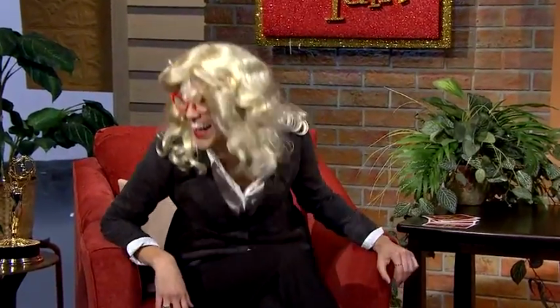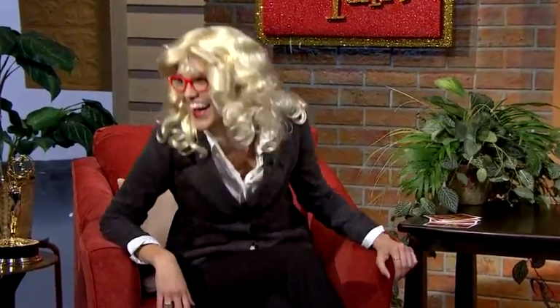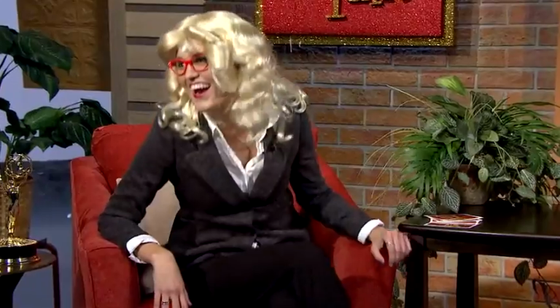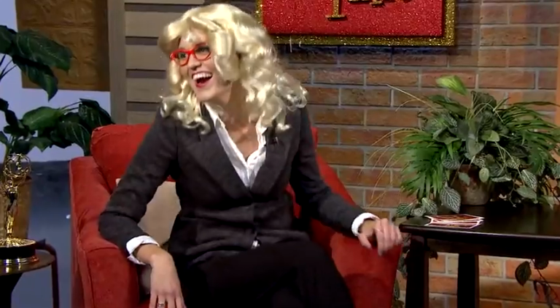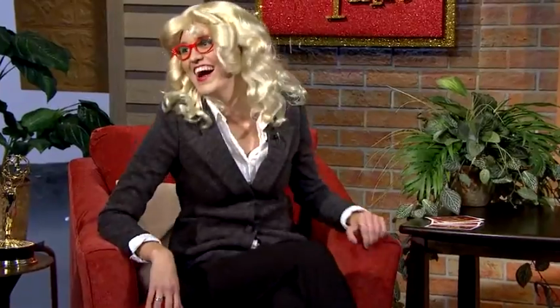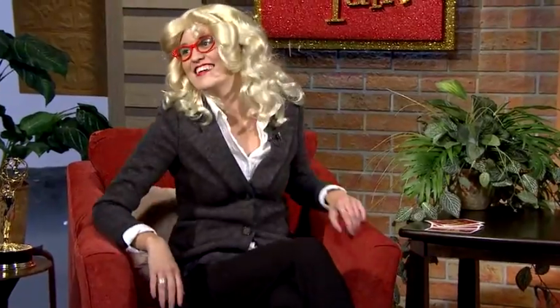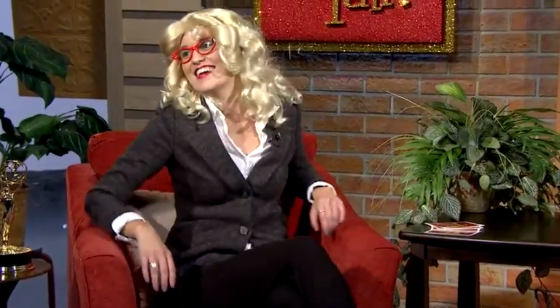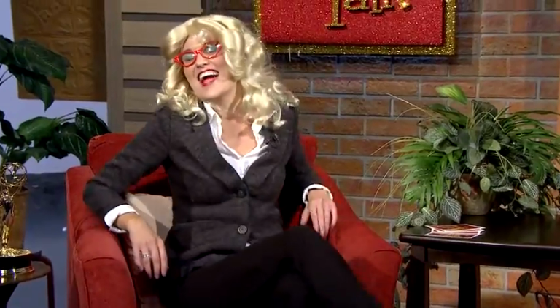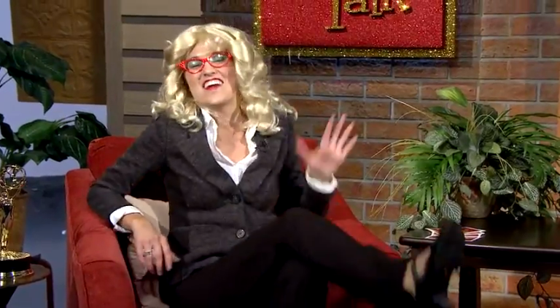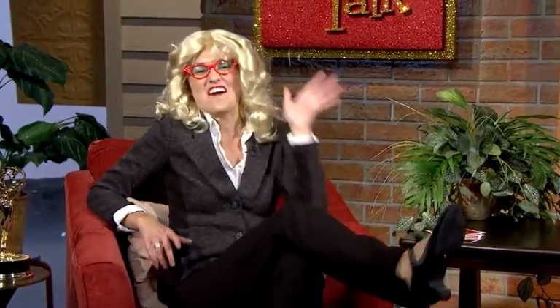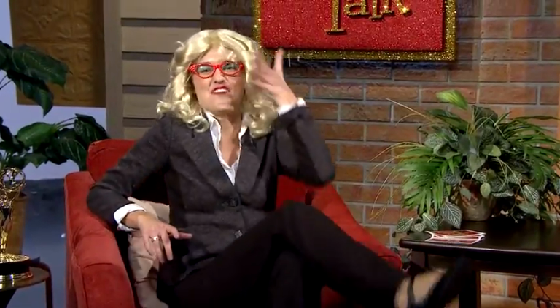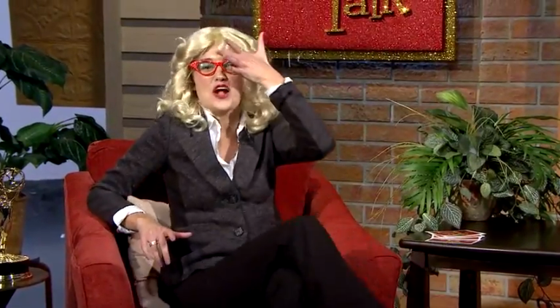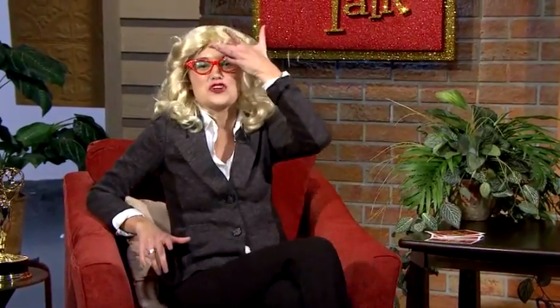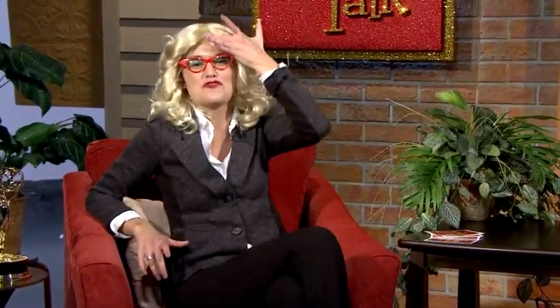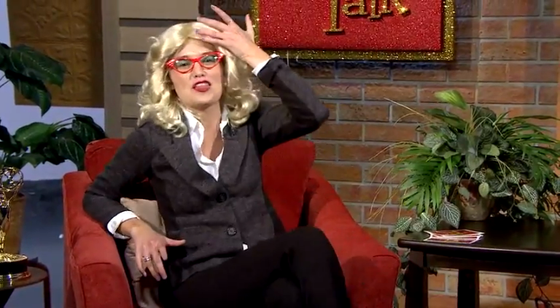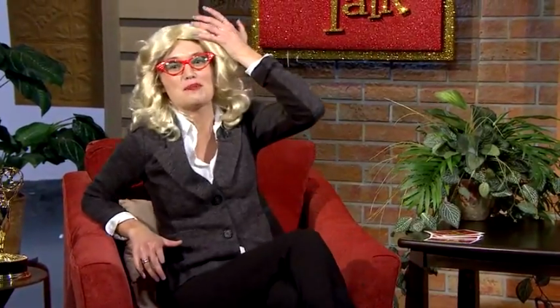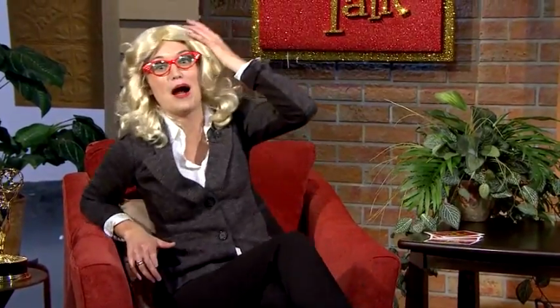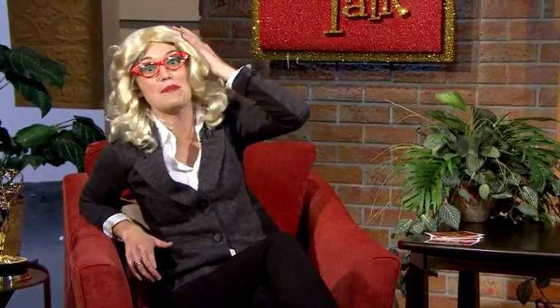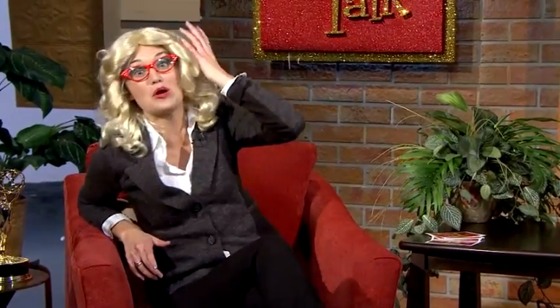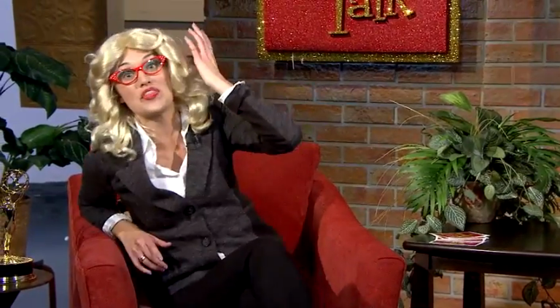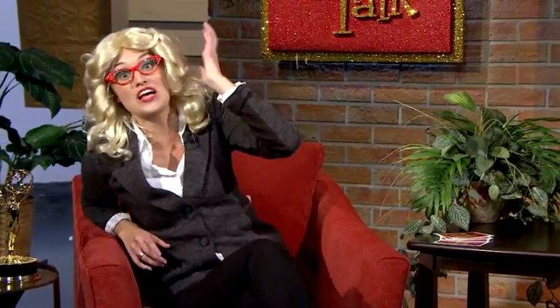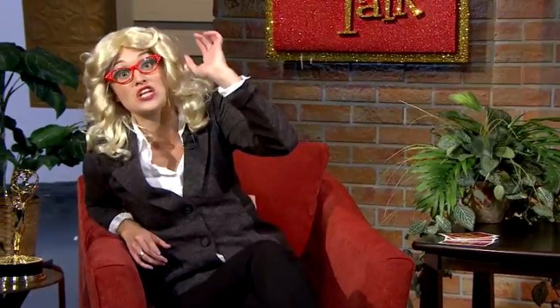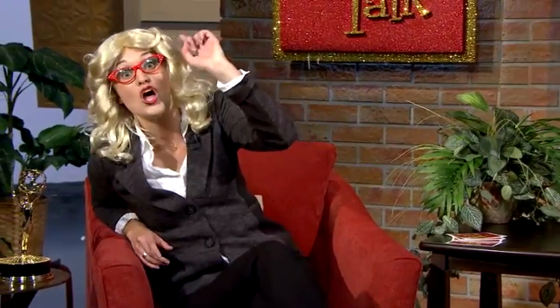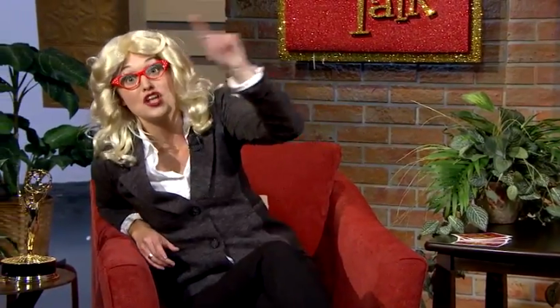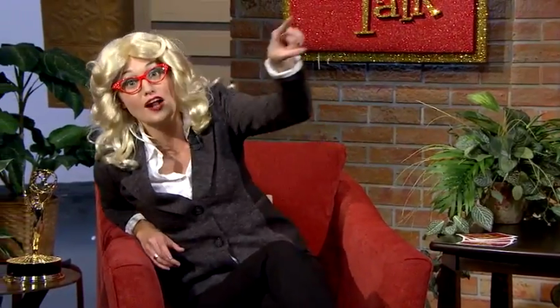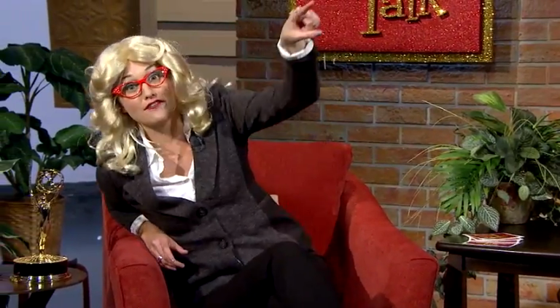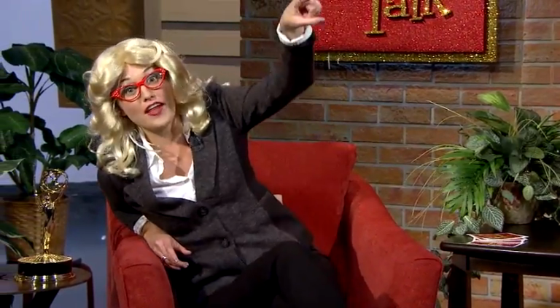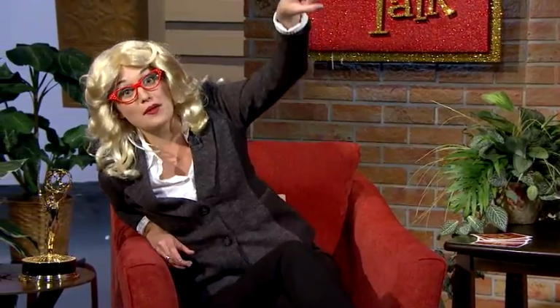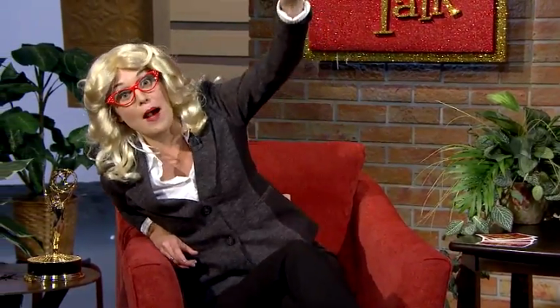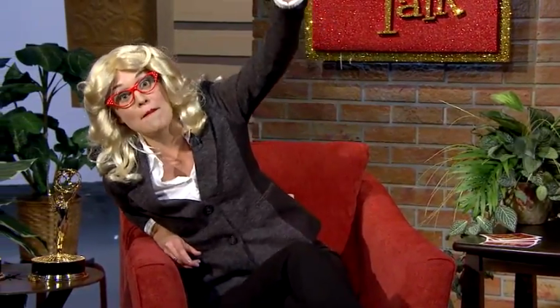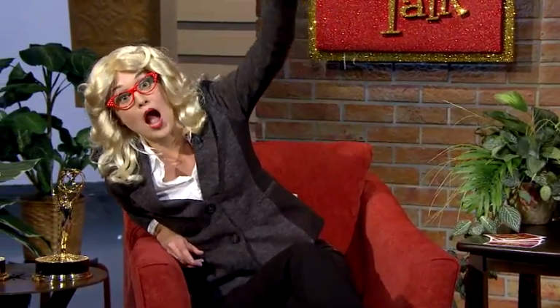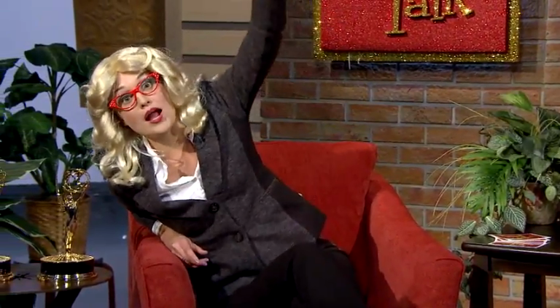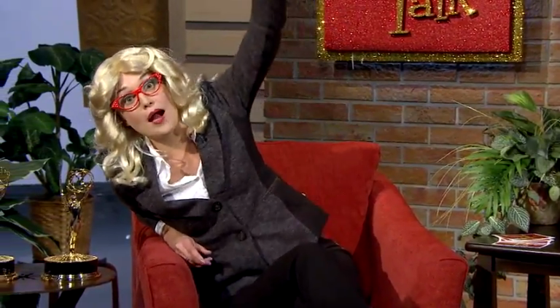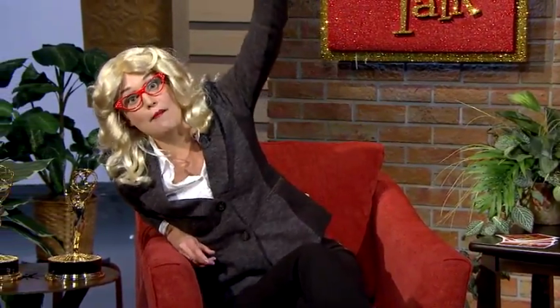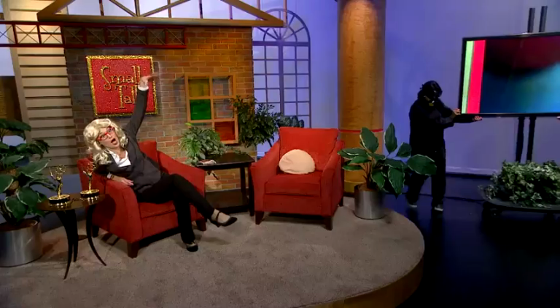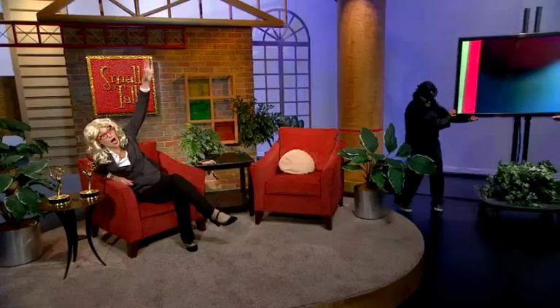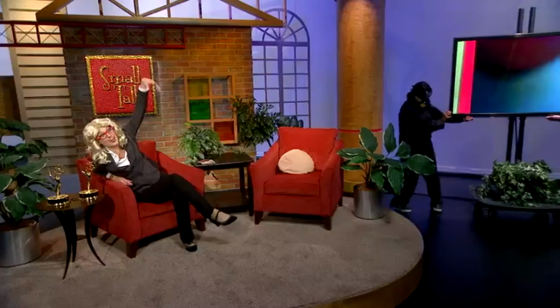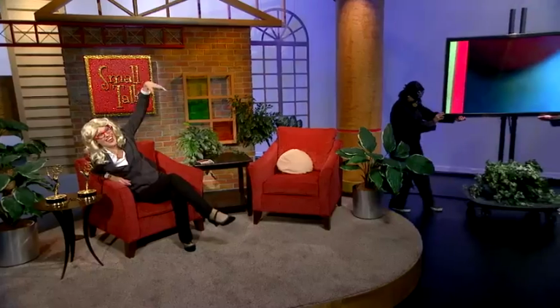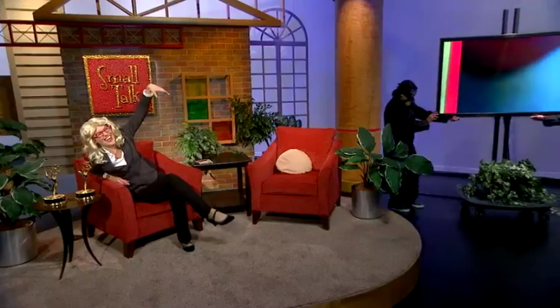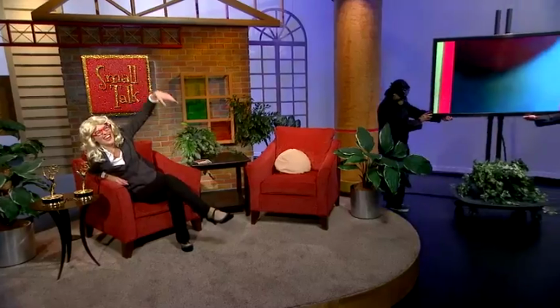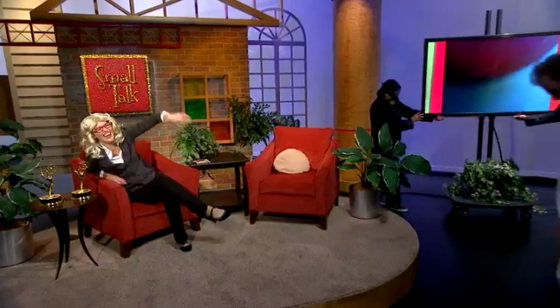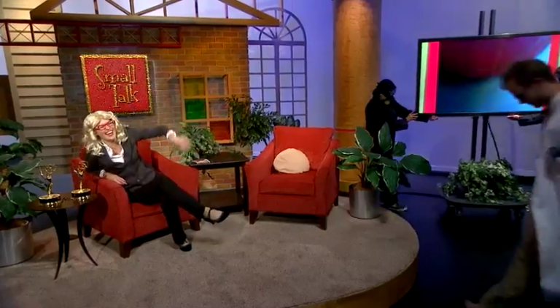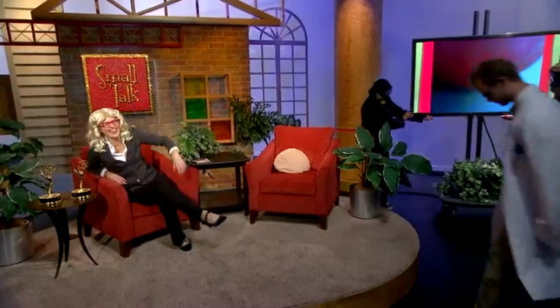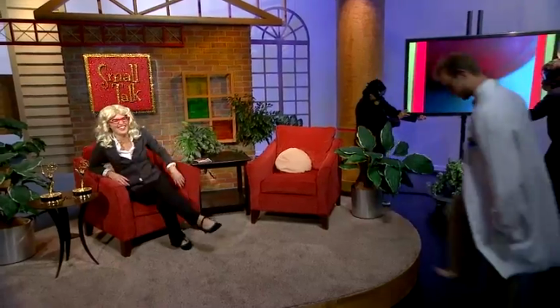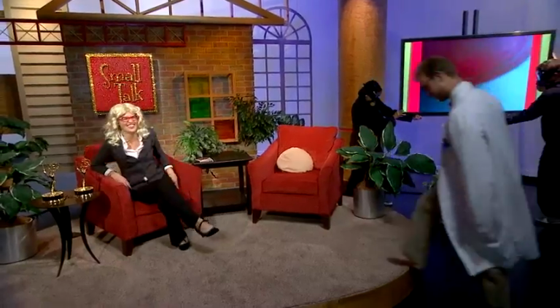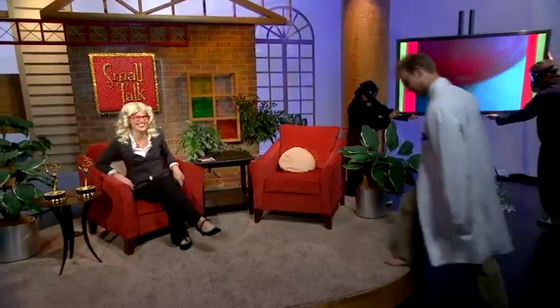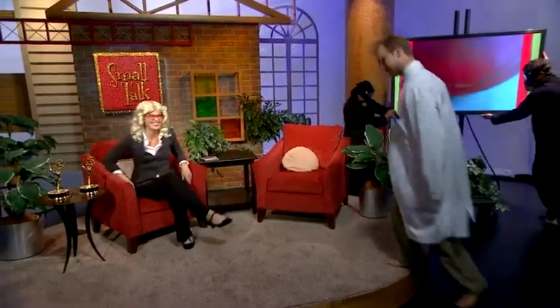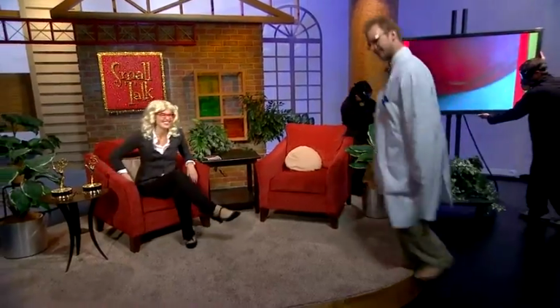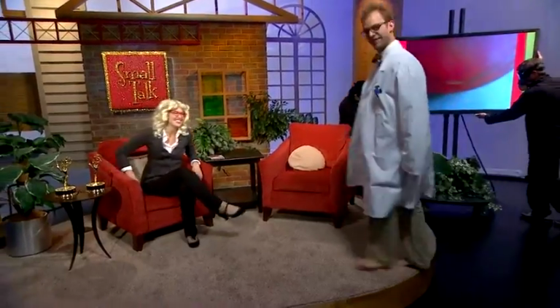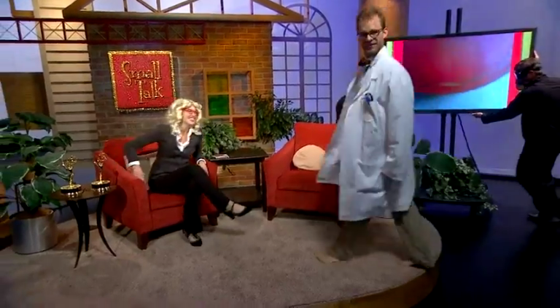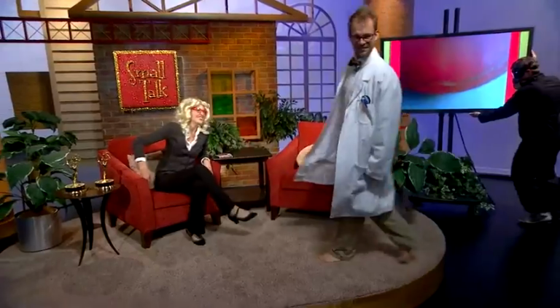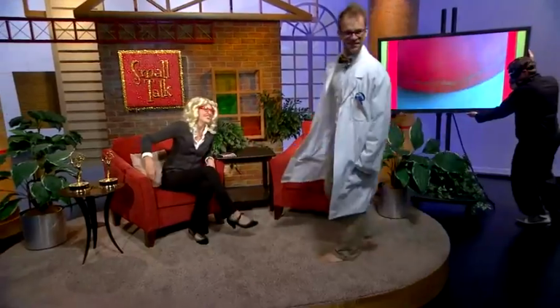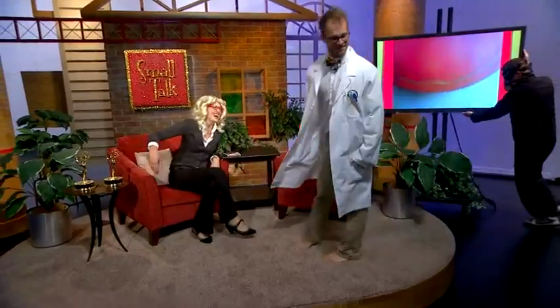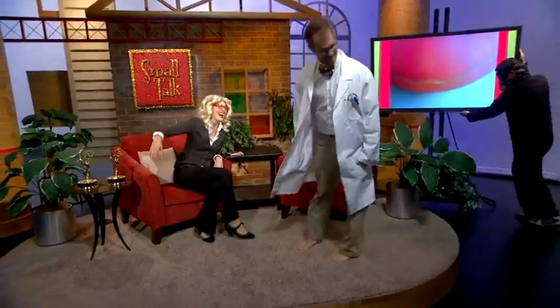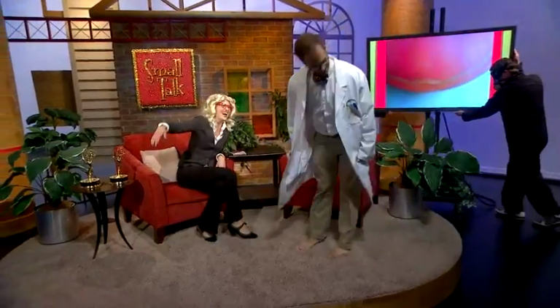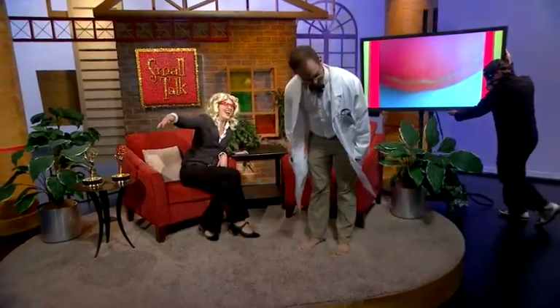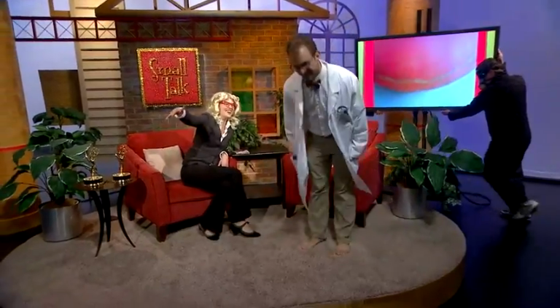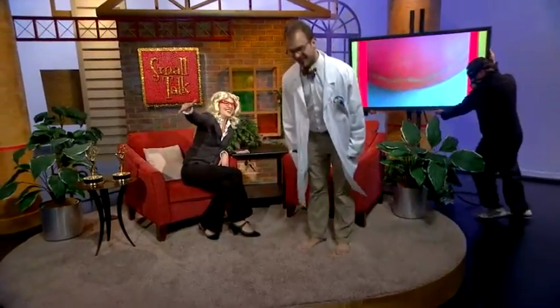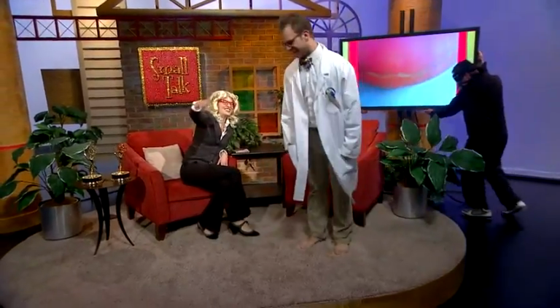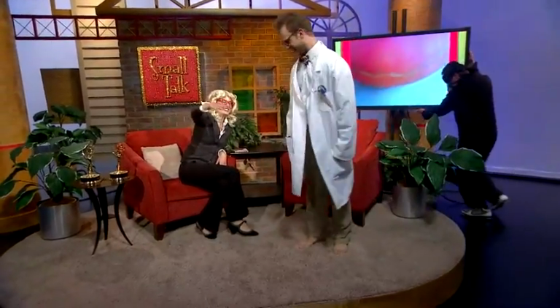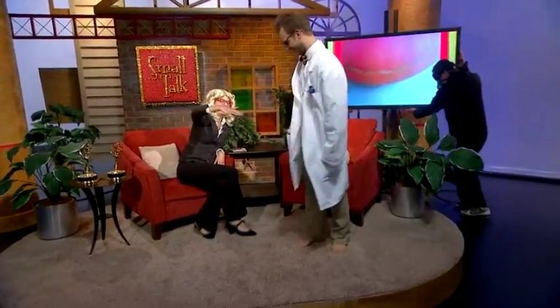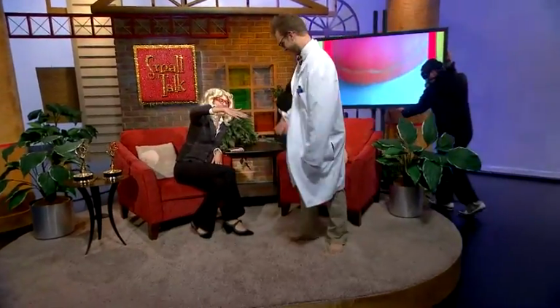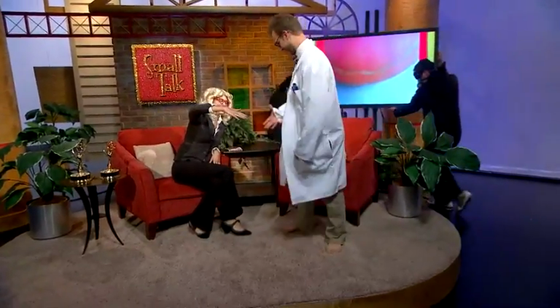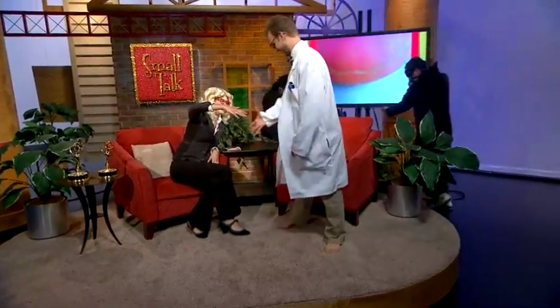Today we have Dr. Featherbaum here with us. Dr. Featherbaum, come on in. Welcome, doctor.